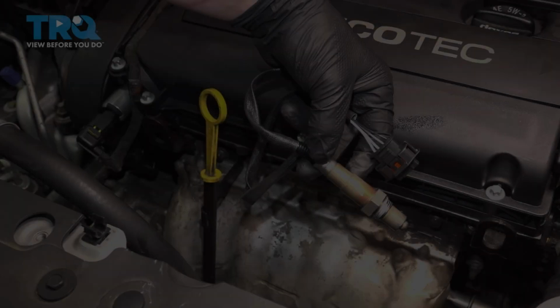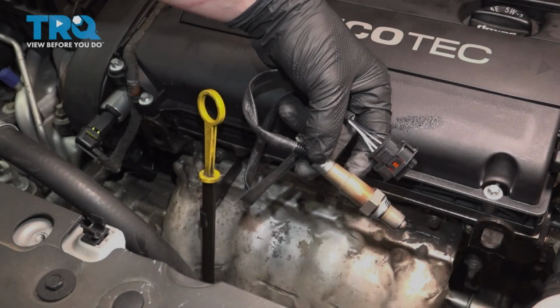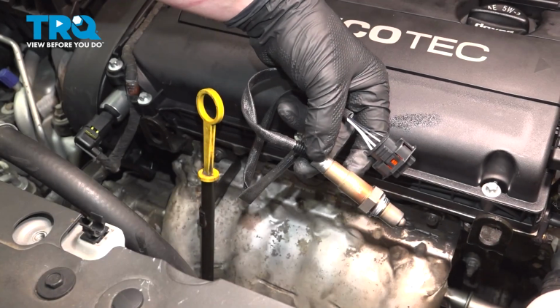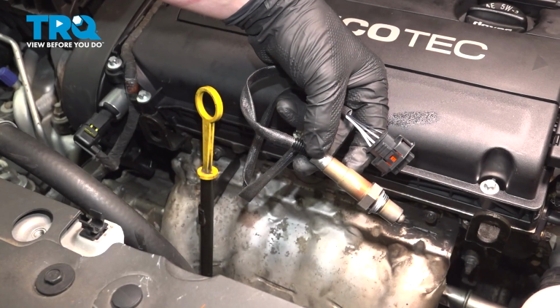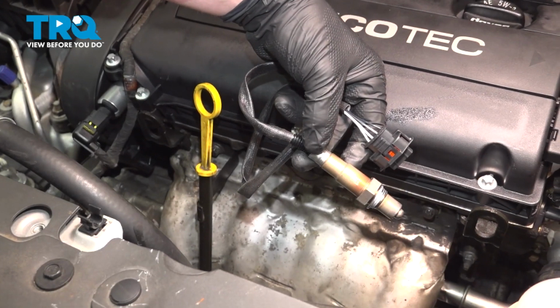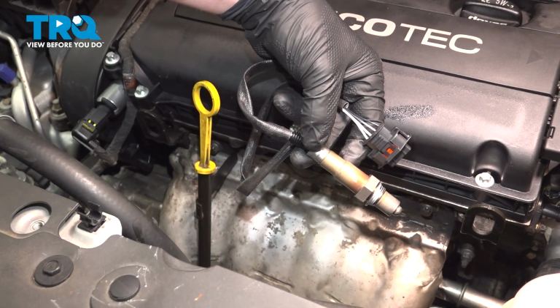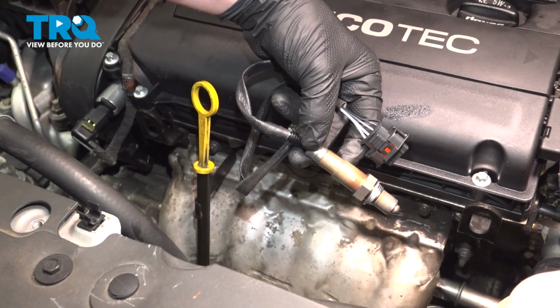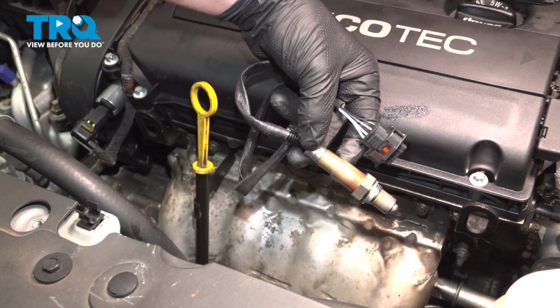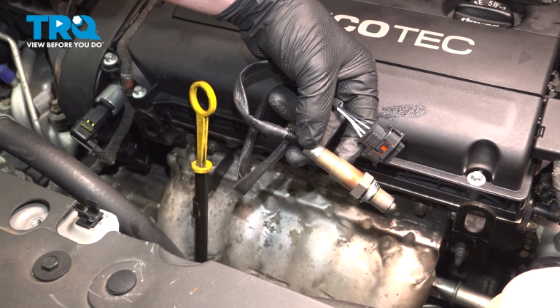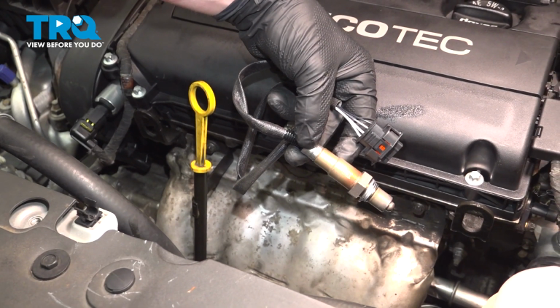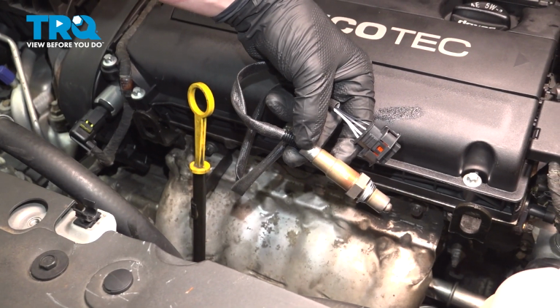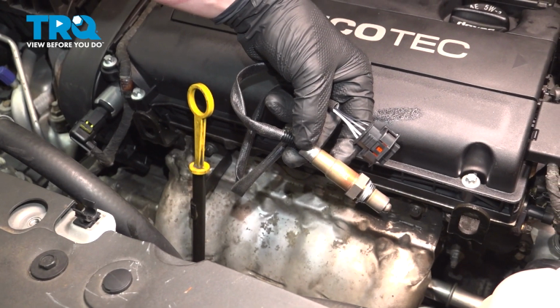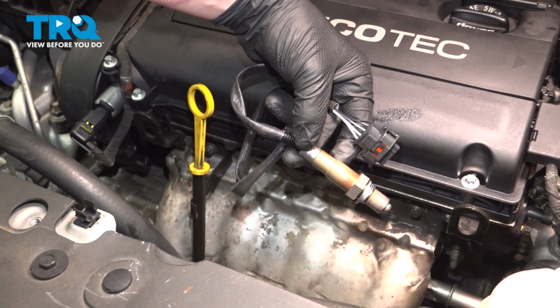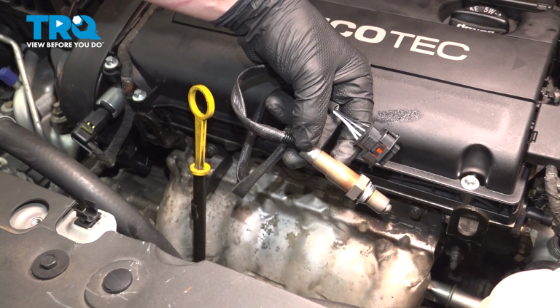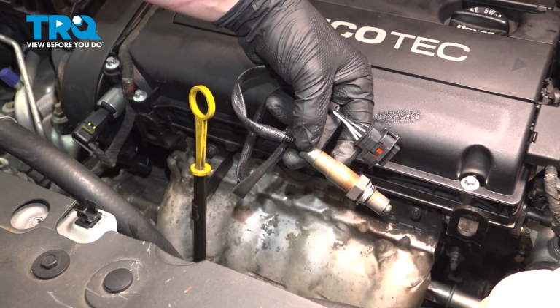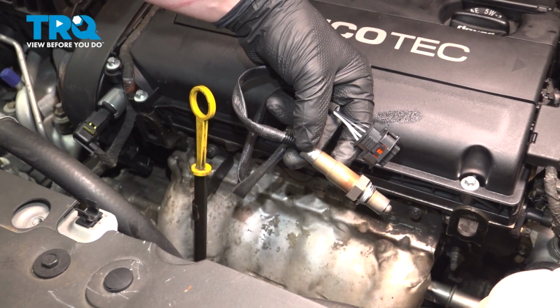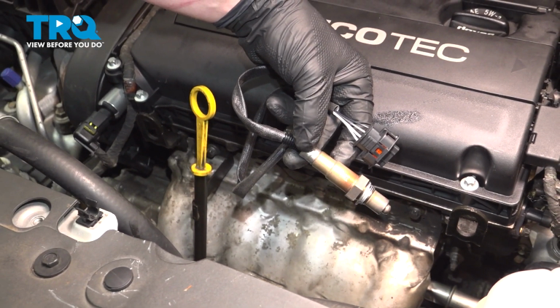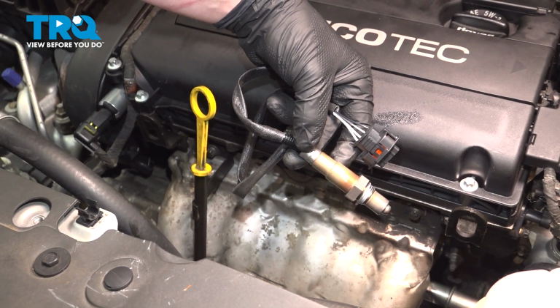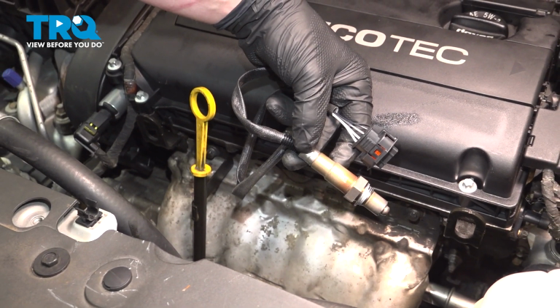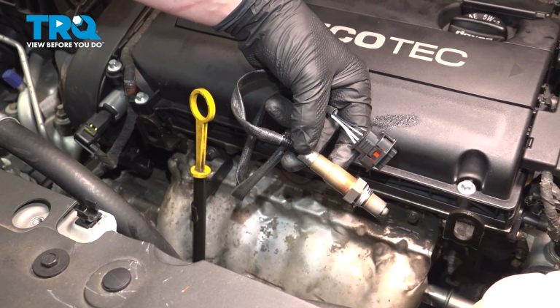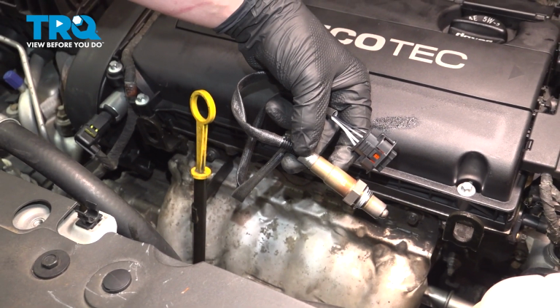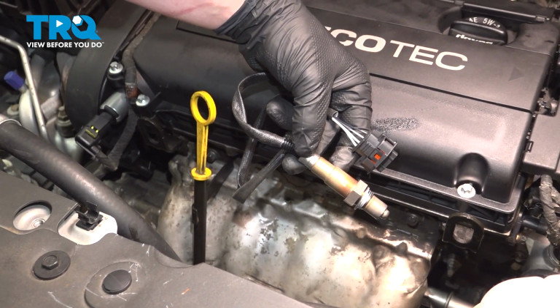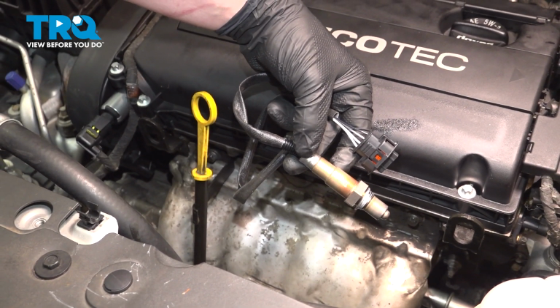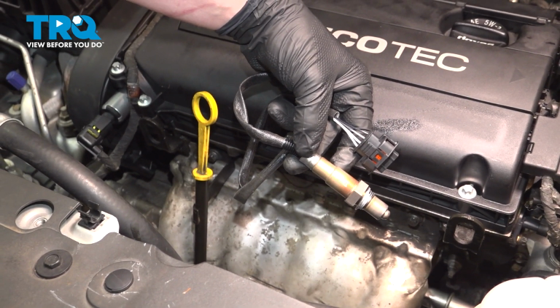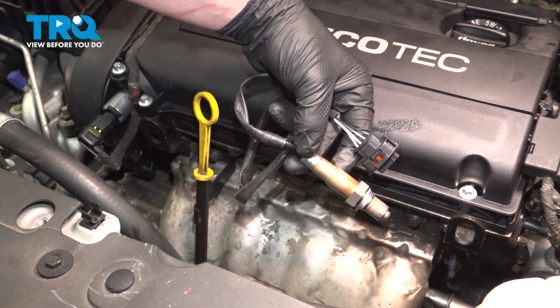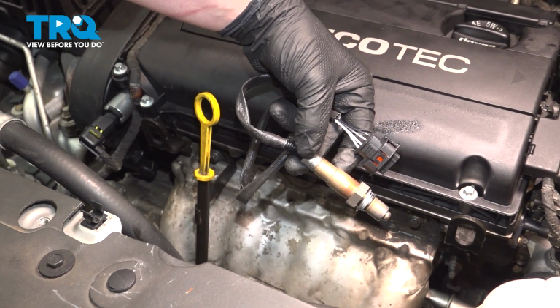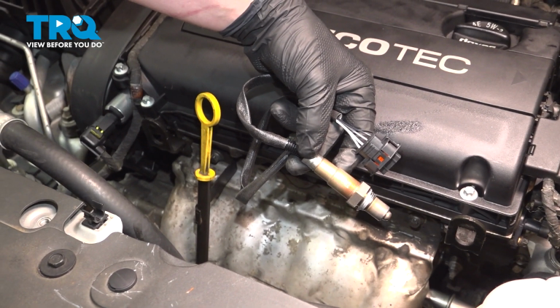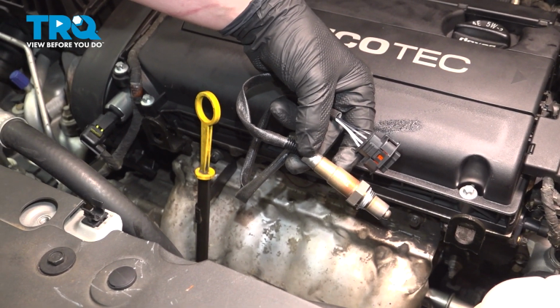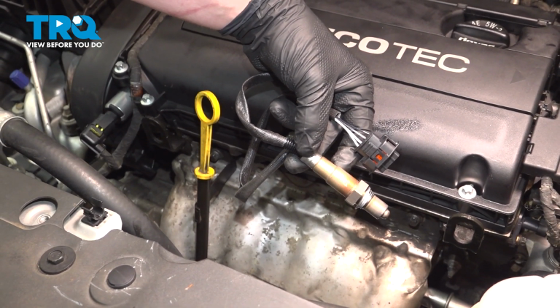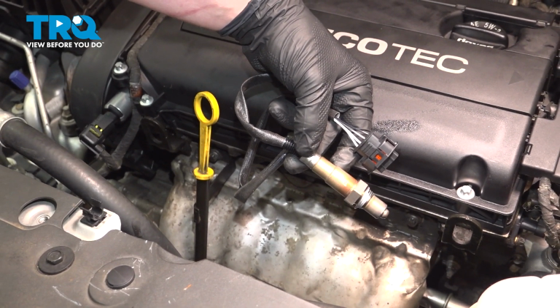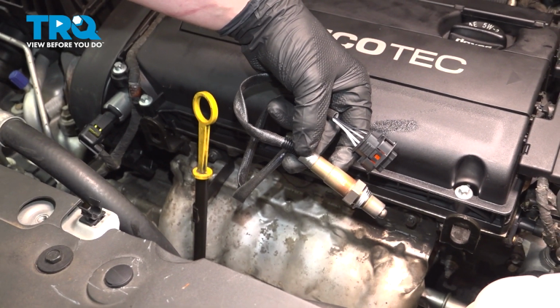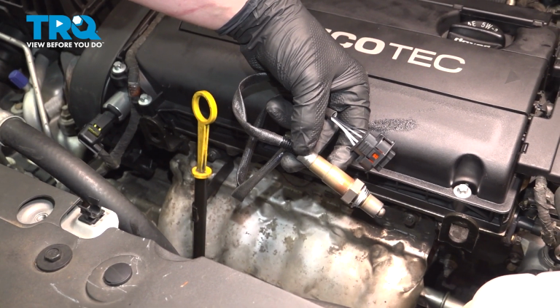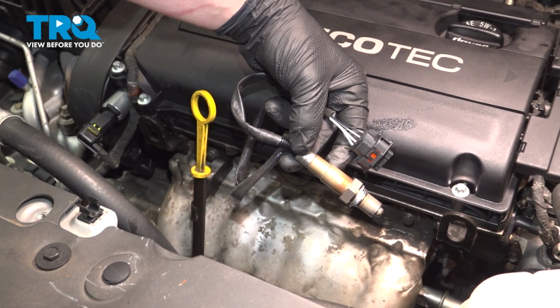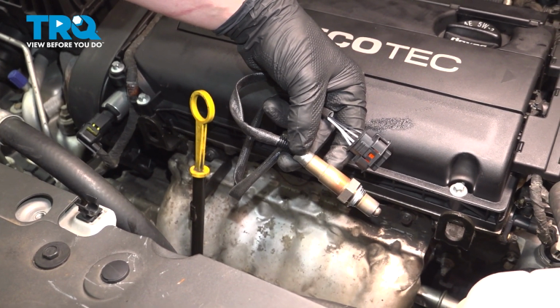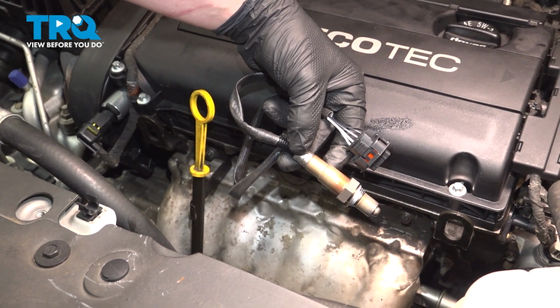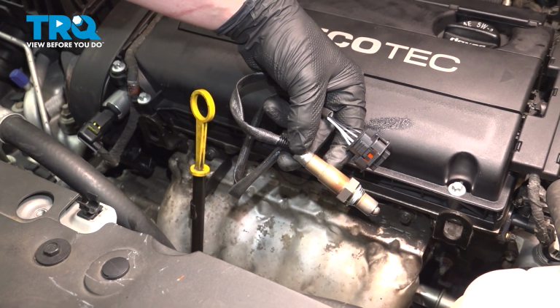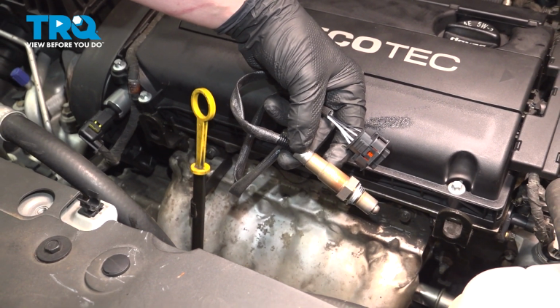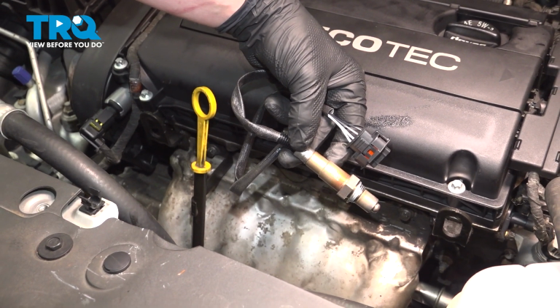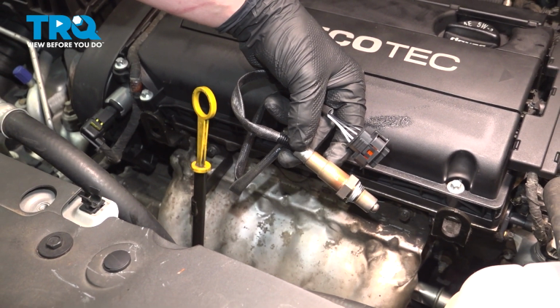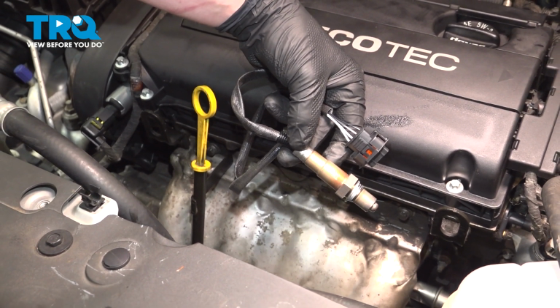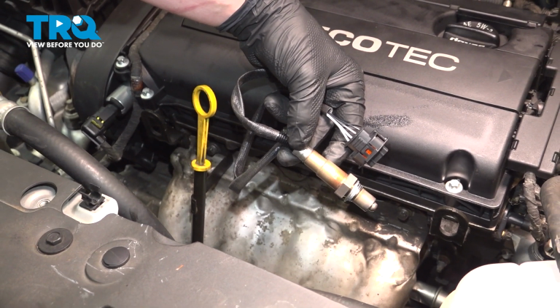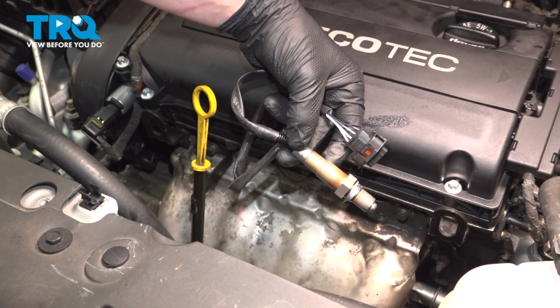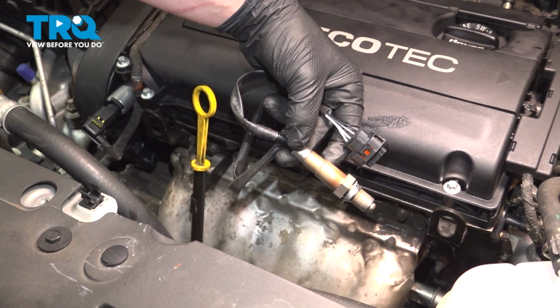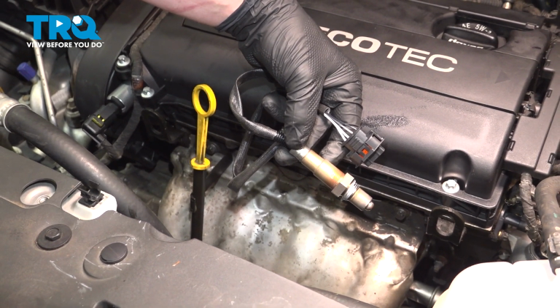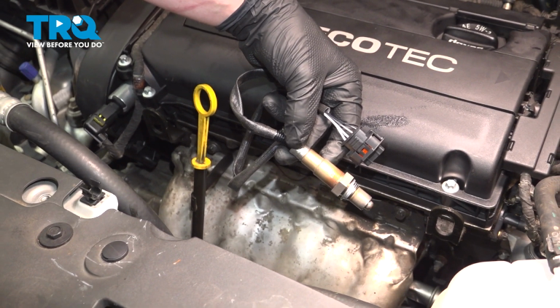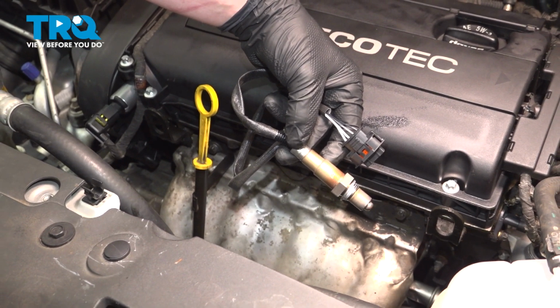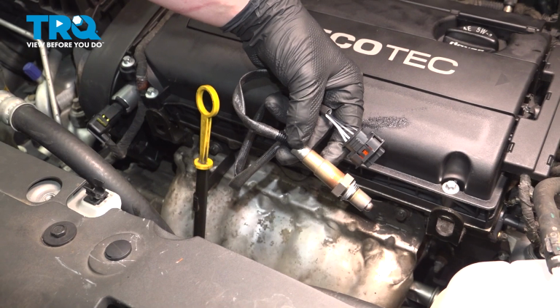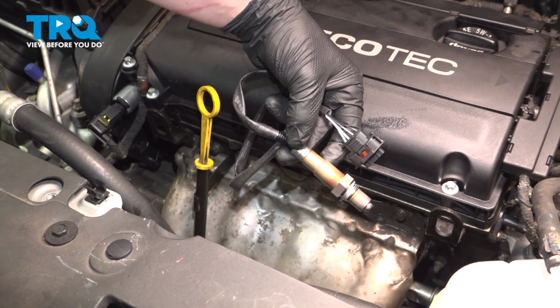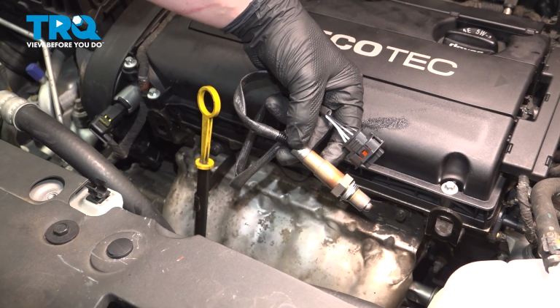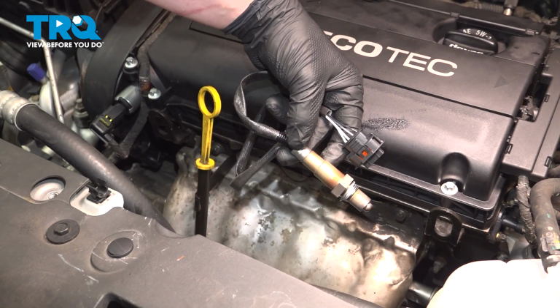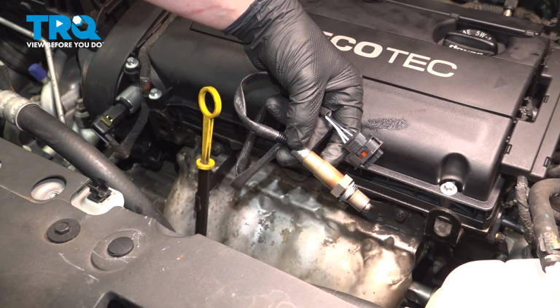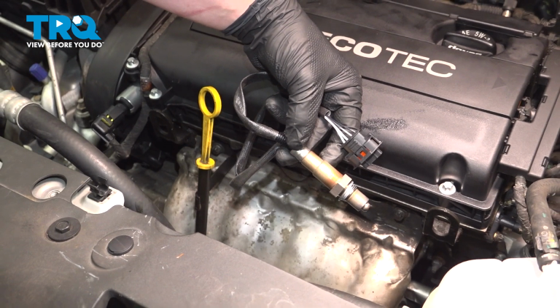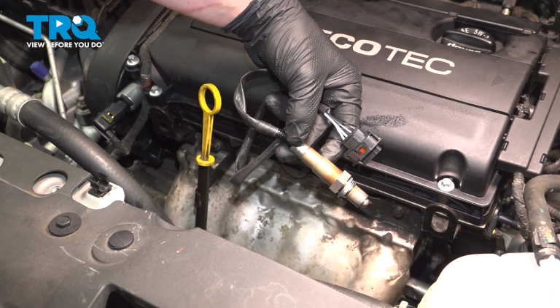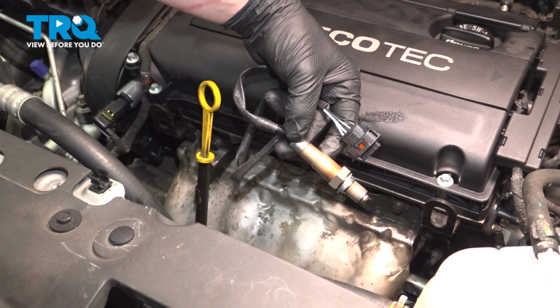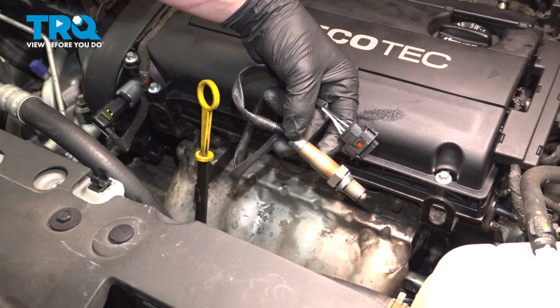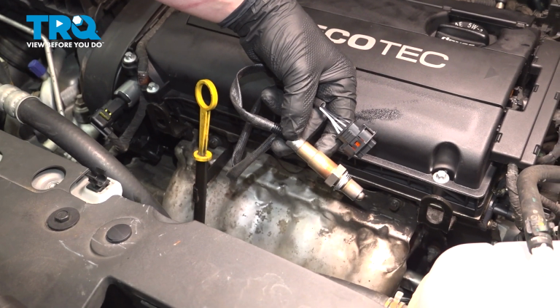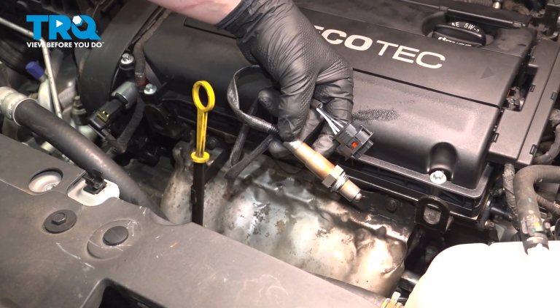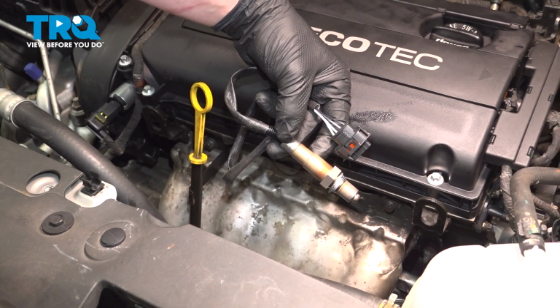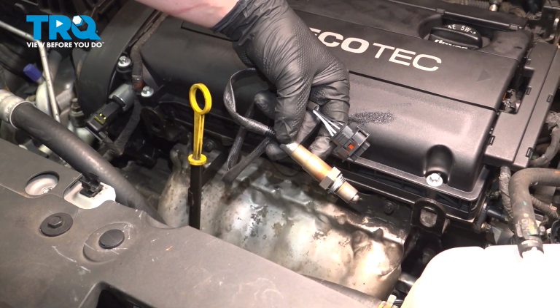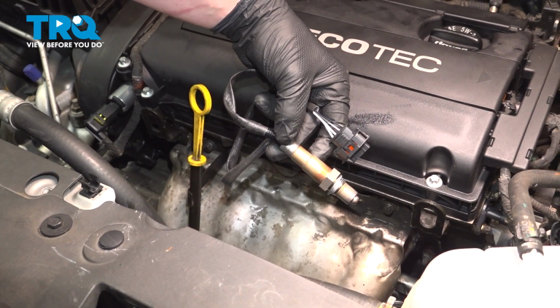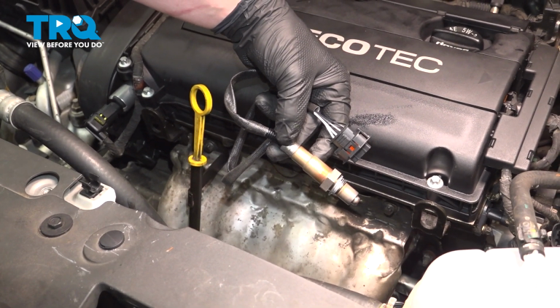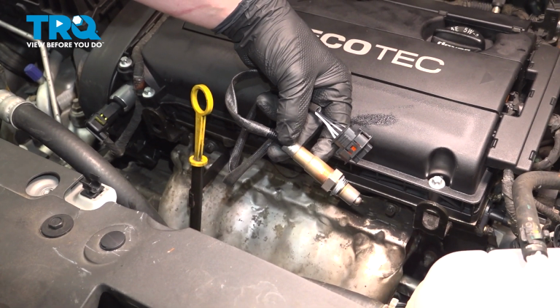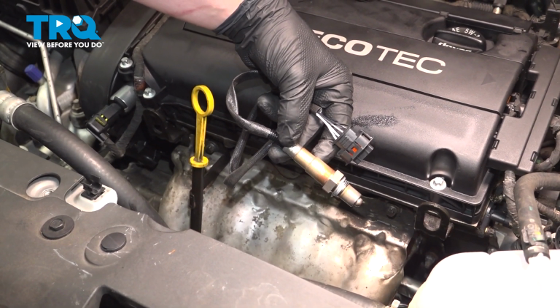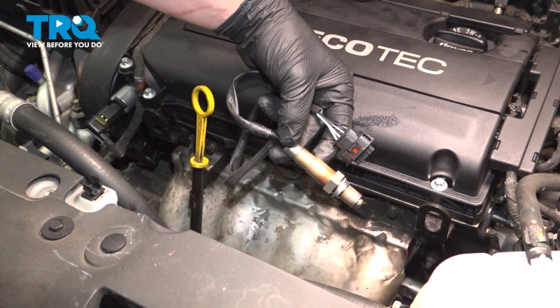In this video, we're going to show you how to replace the upstream O2 sensor on your Chevy Sonic. This will be located on the exhaust manifold. Let's get started.